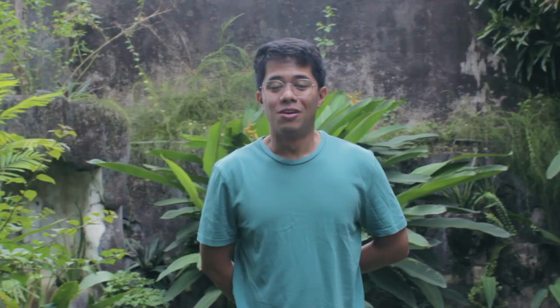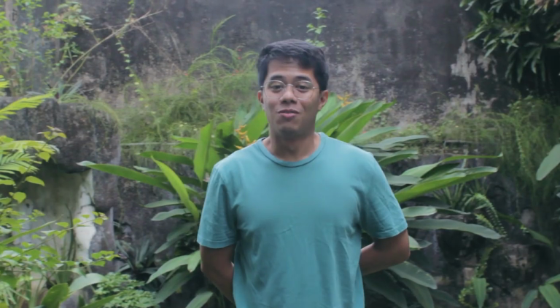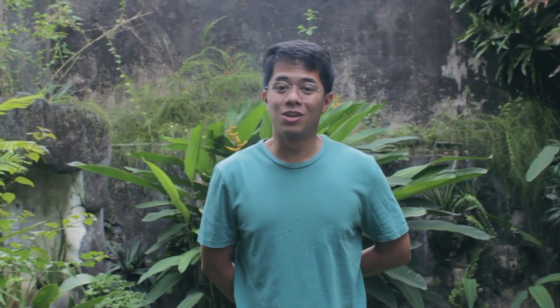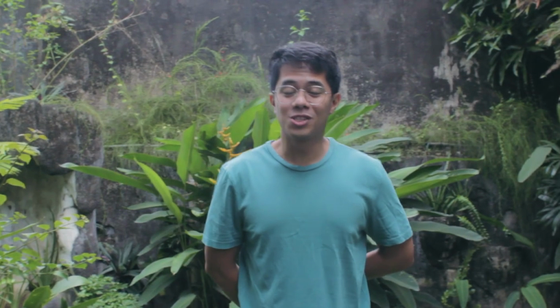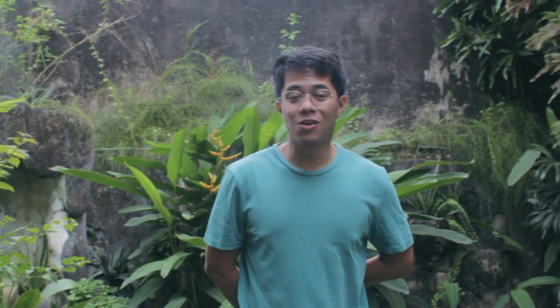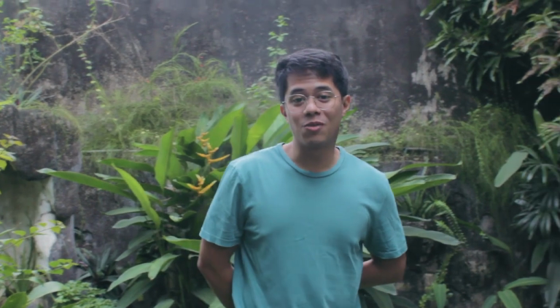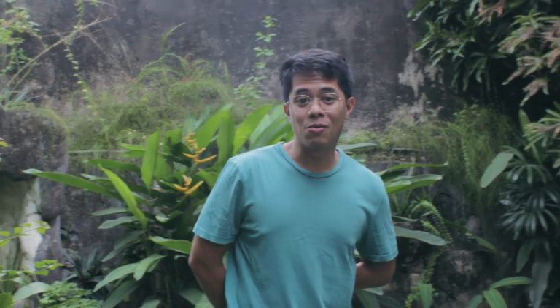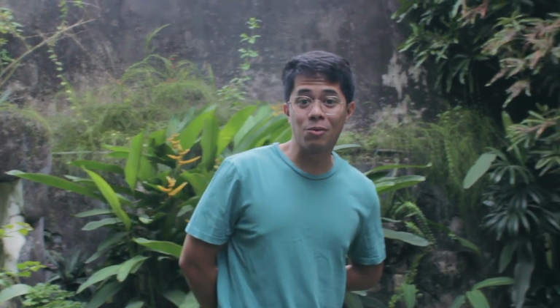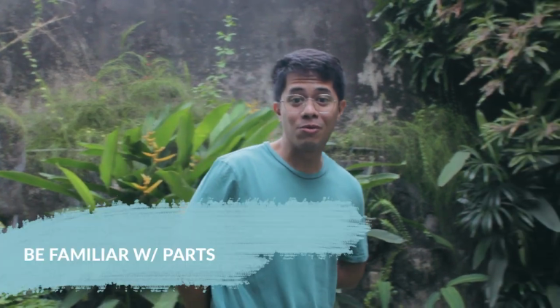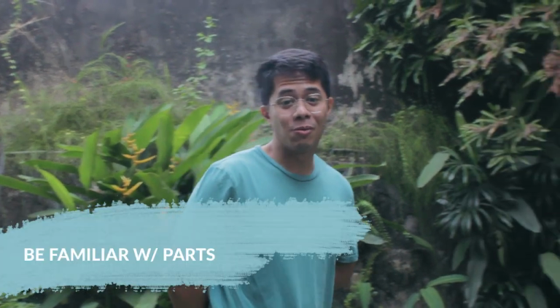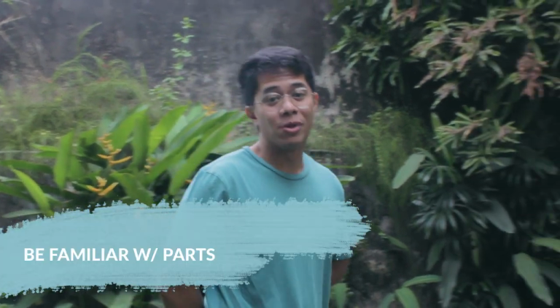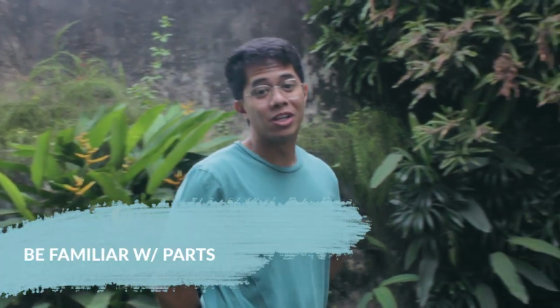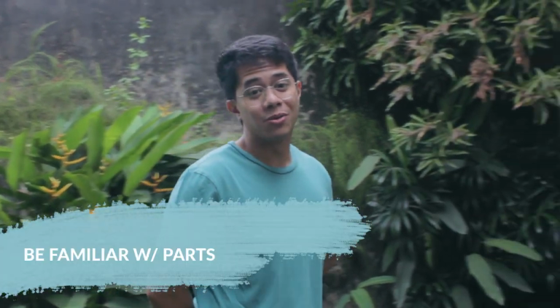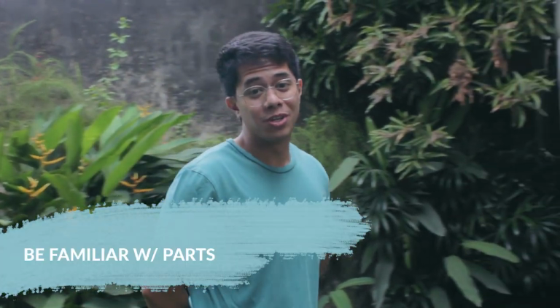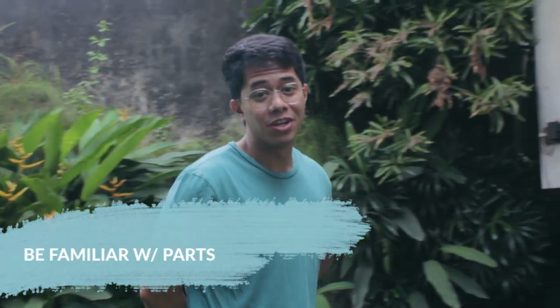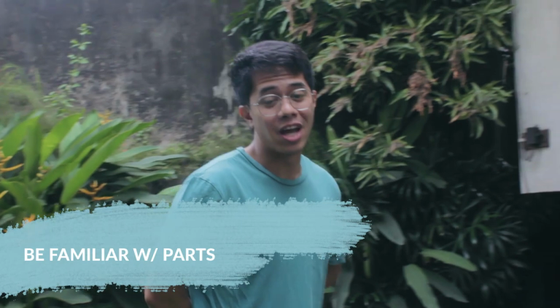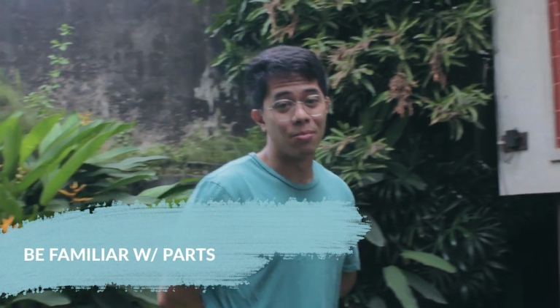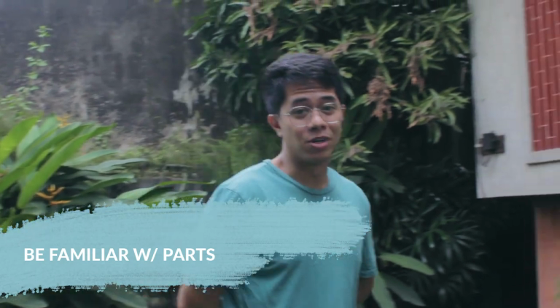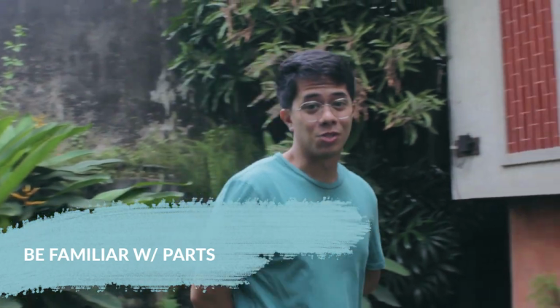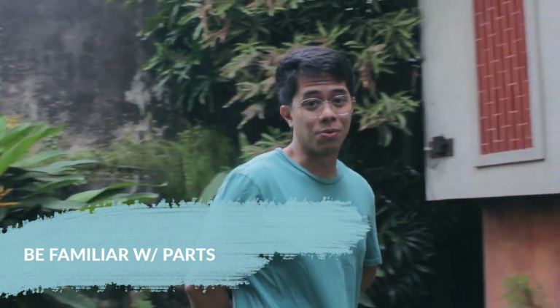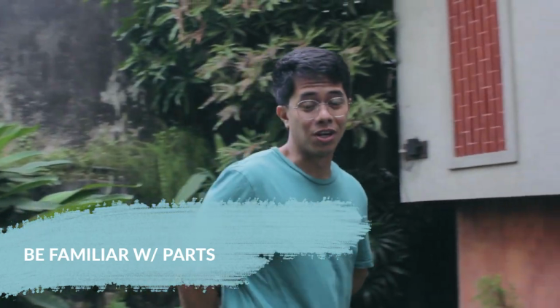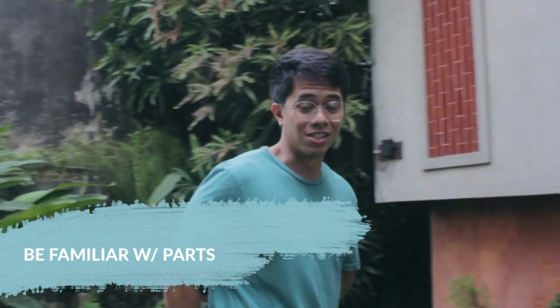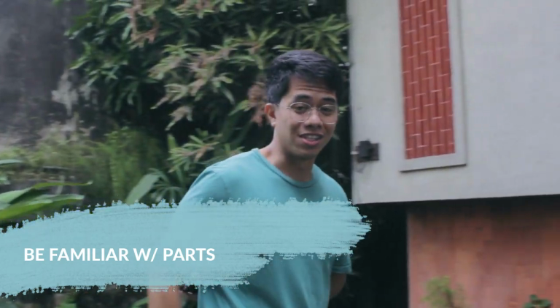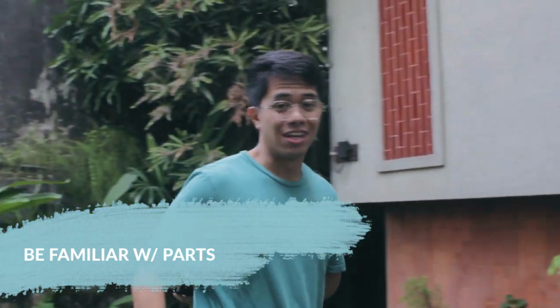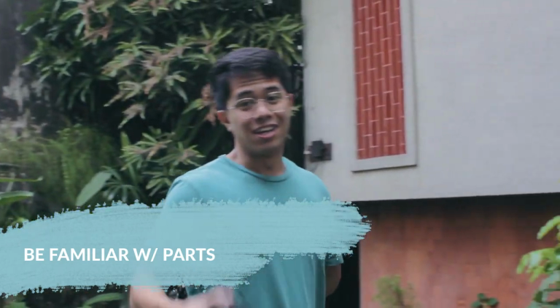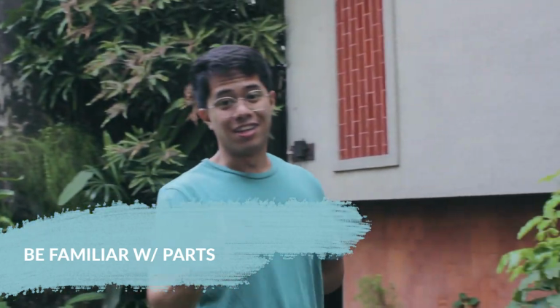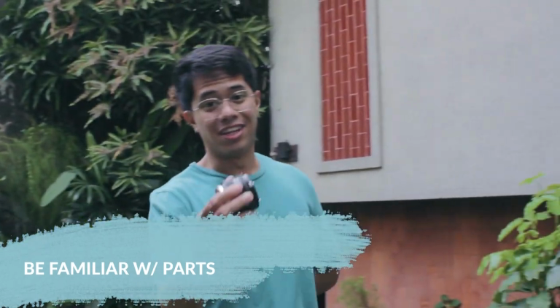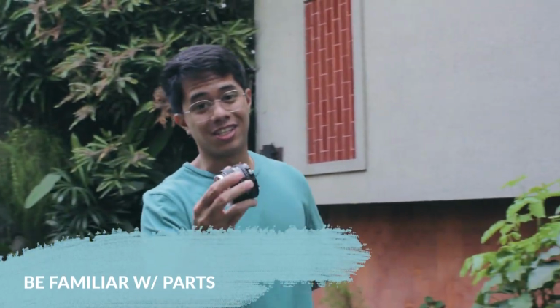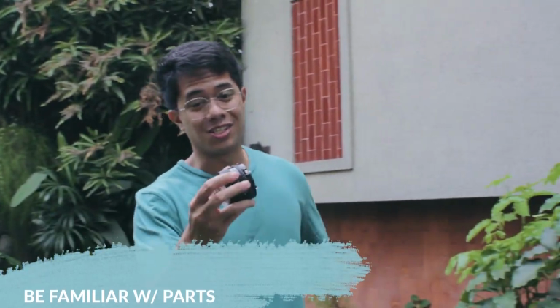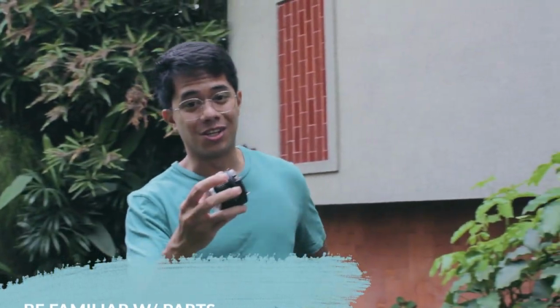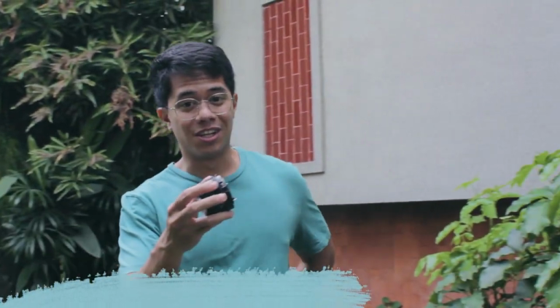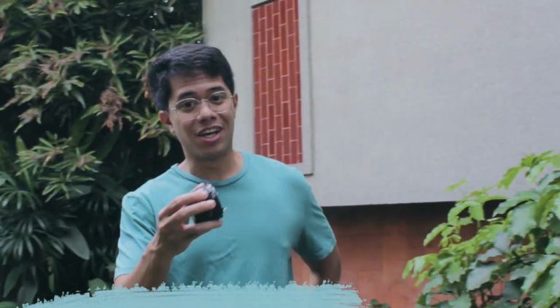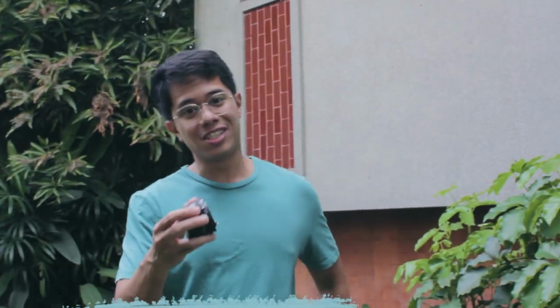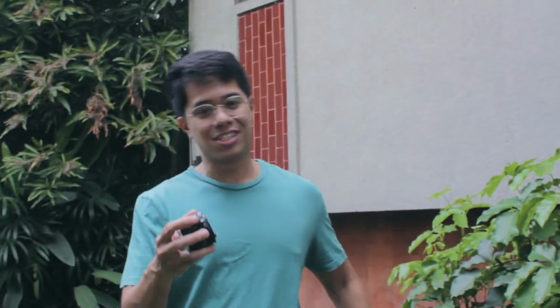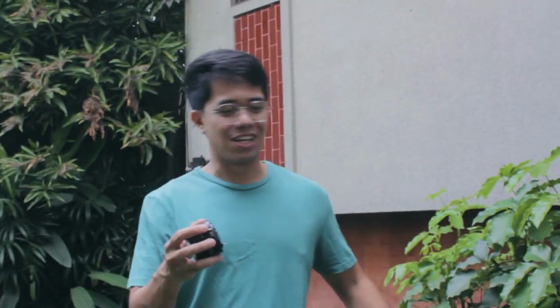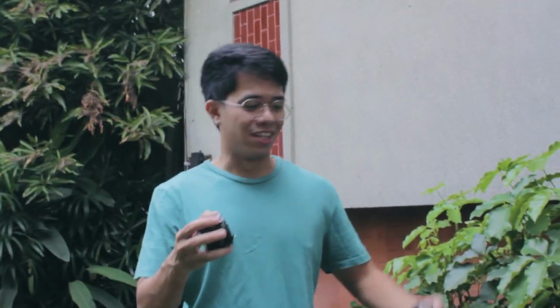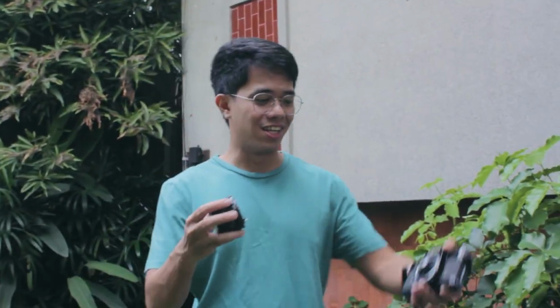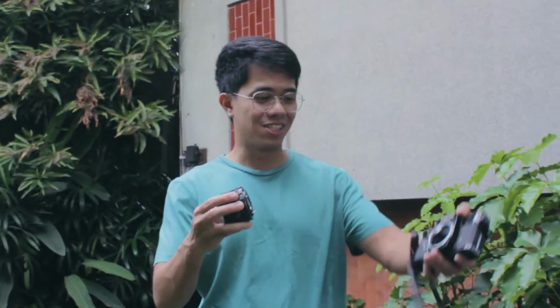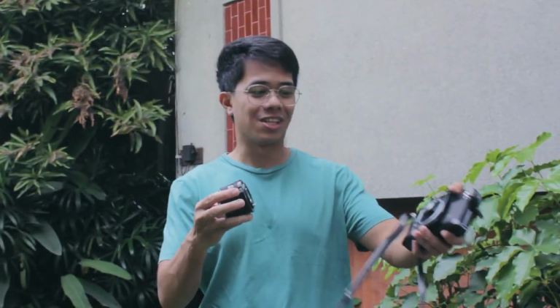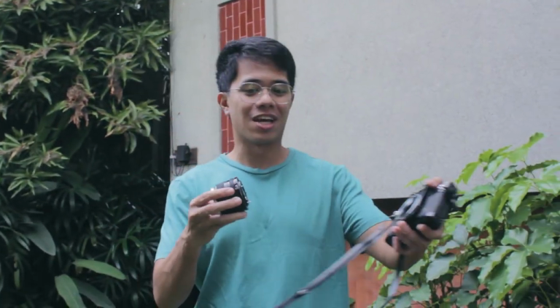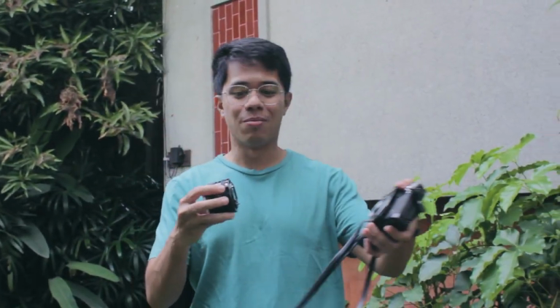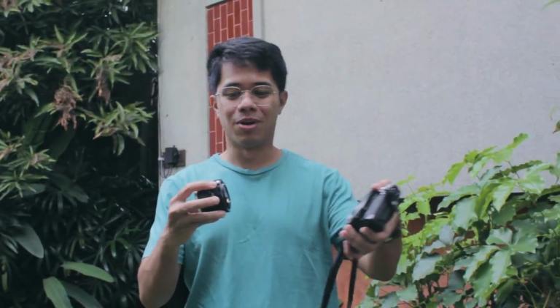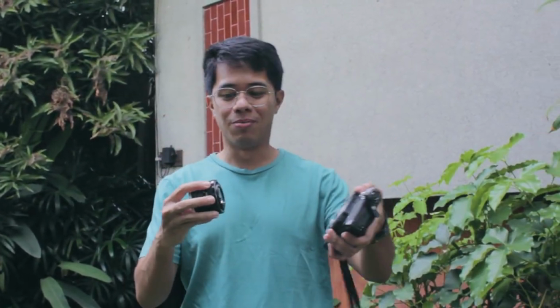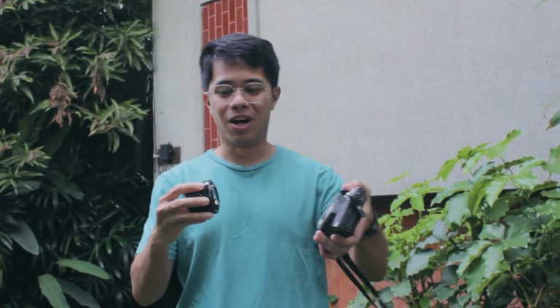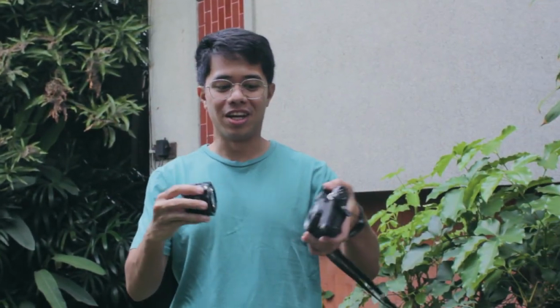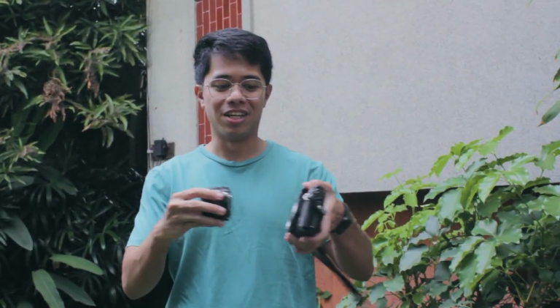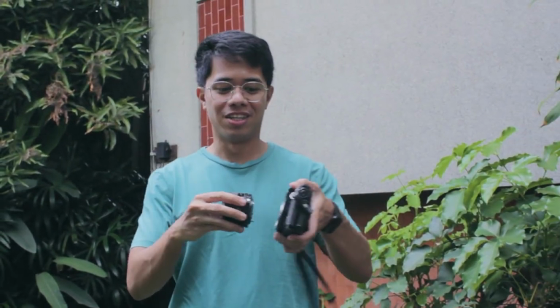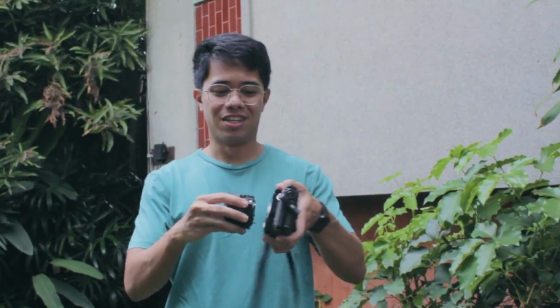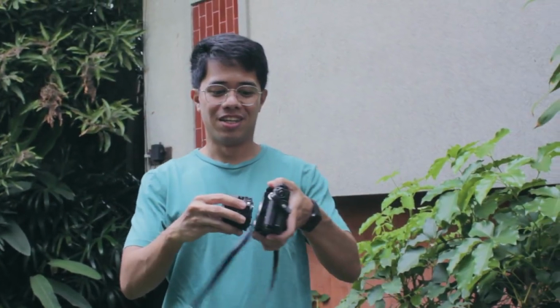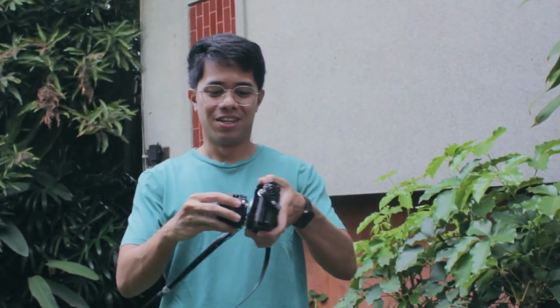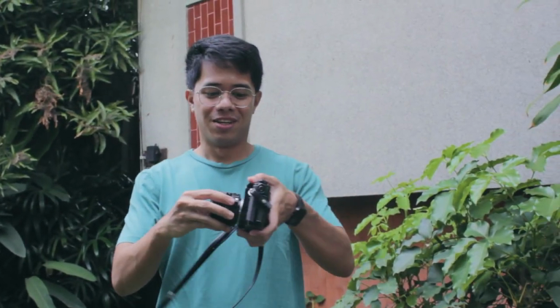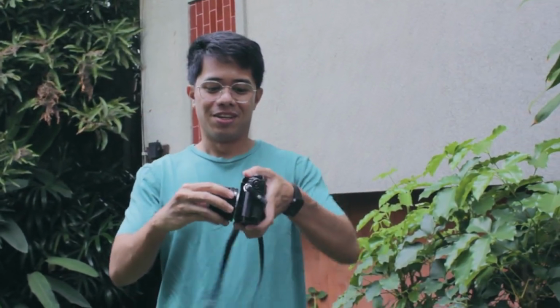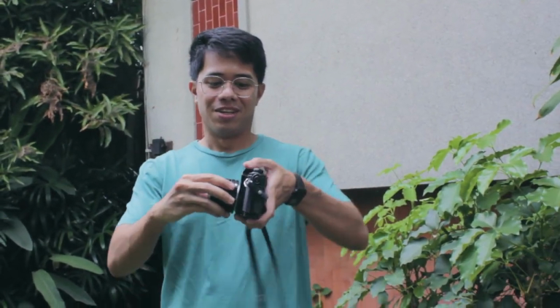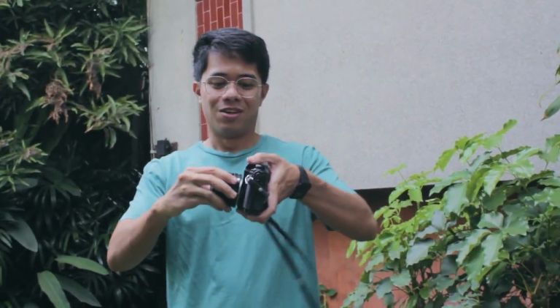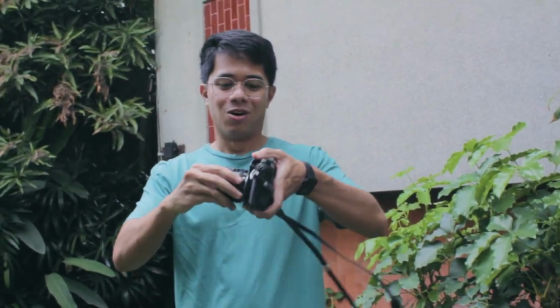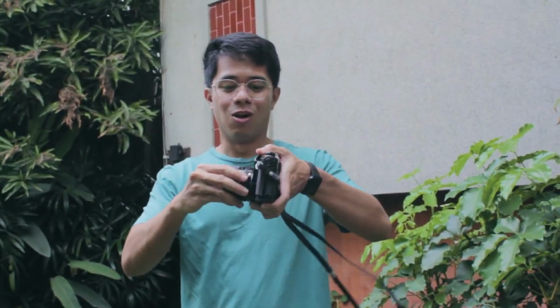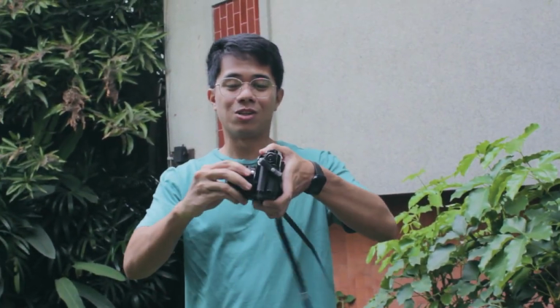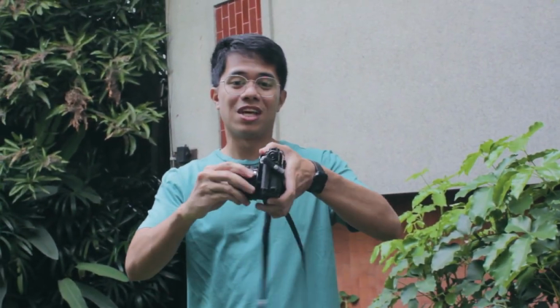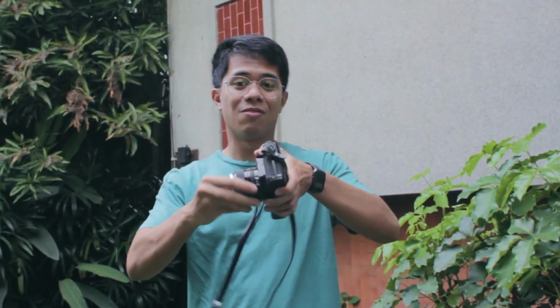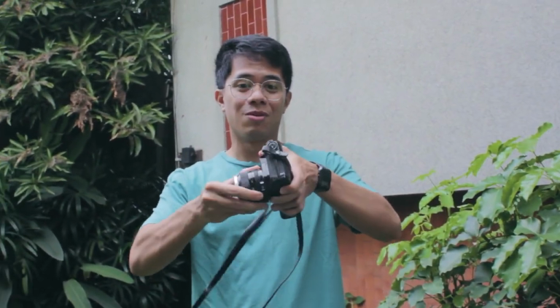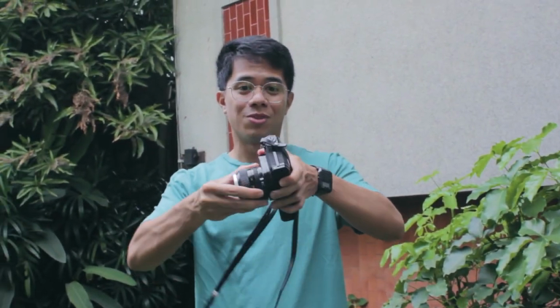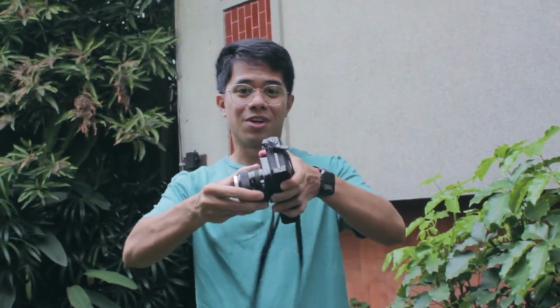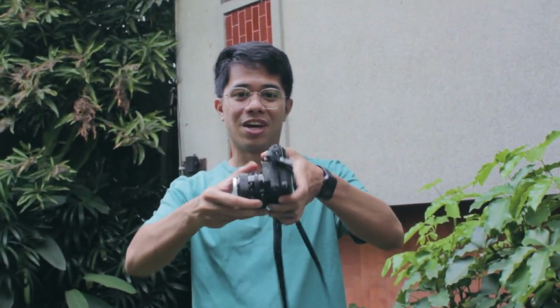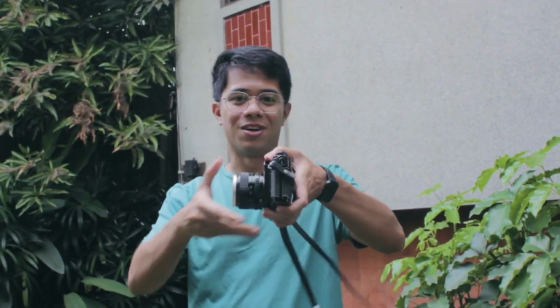First off, you have to be familiar with your camera's parts. This is your lens and this is the camera body. Always have them together.